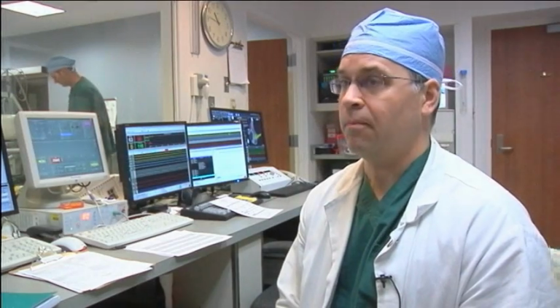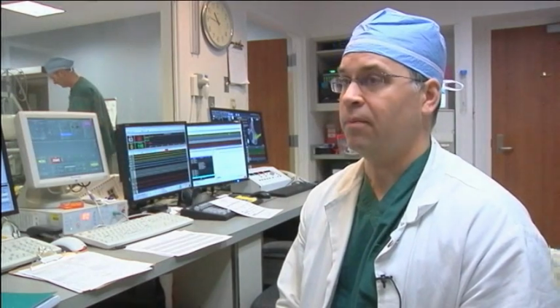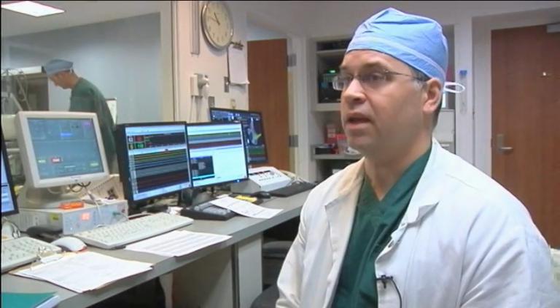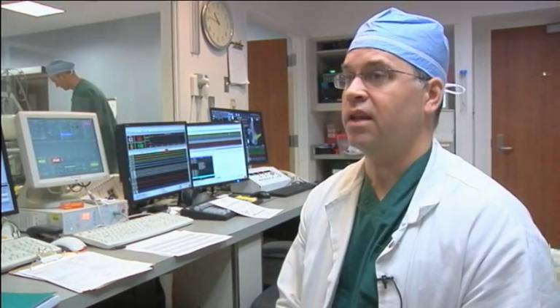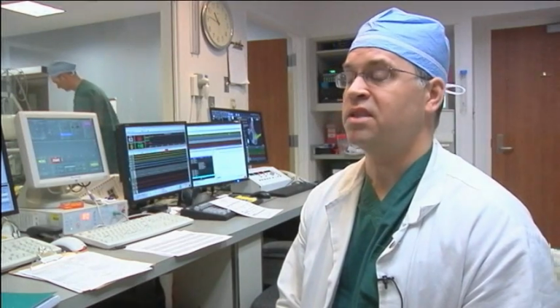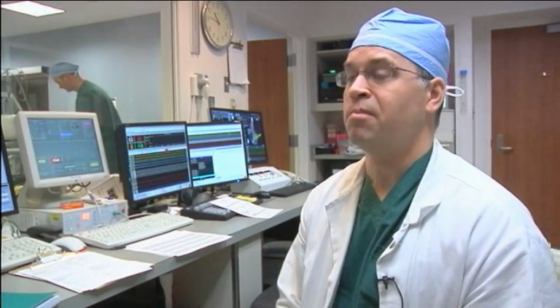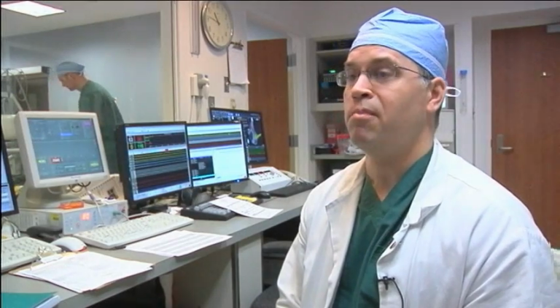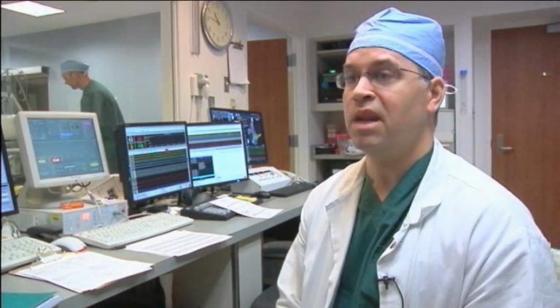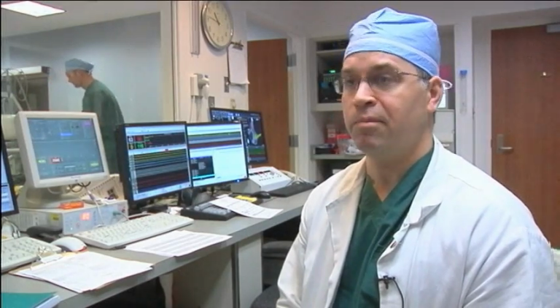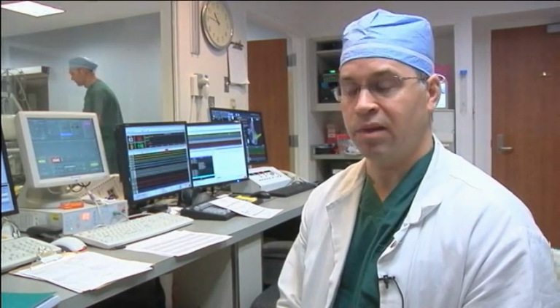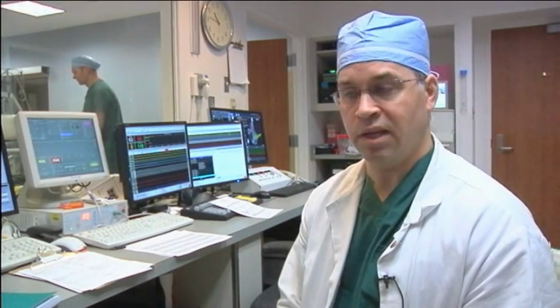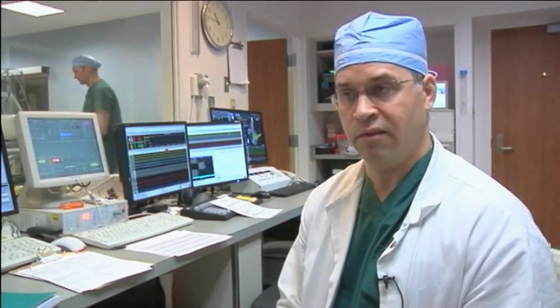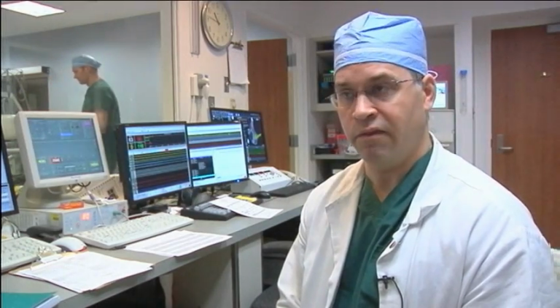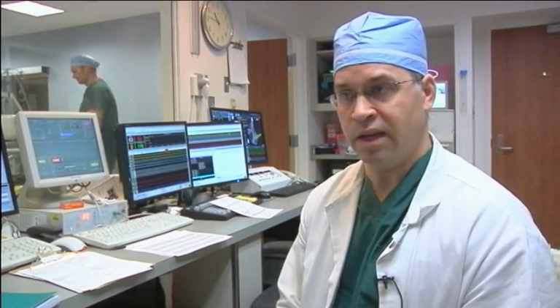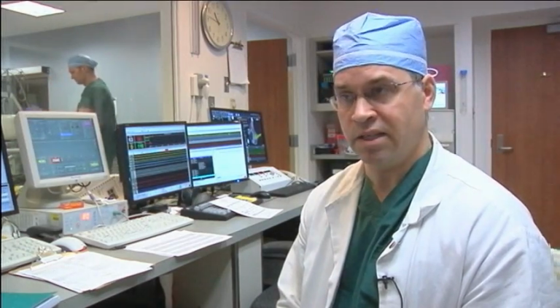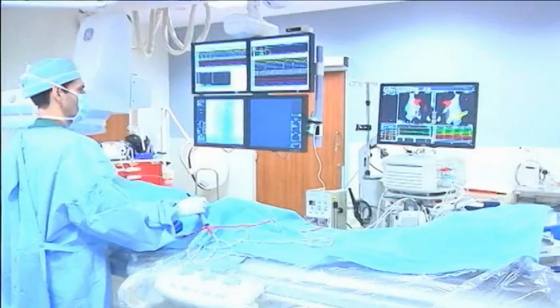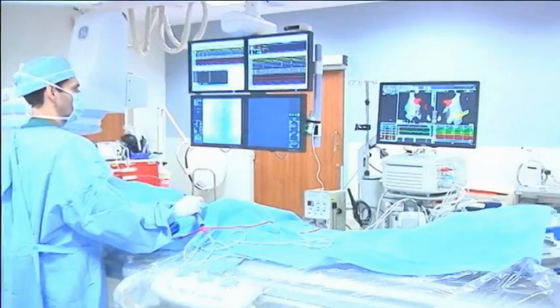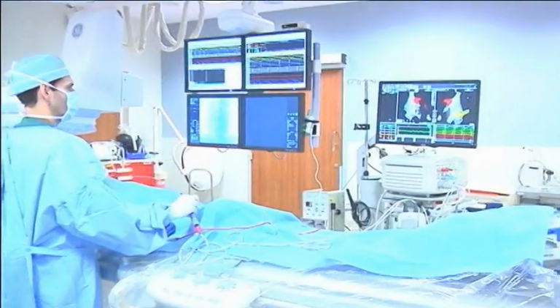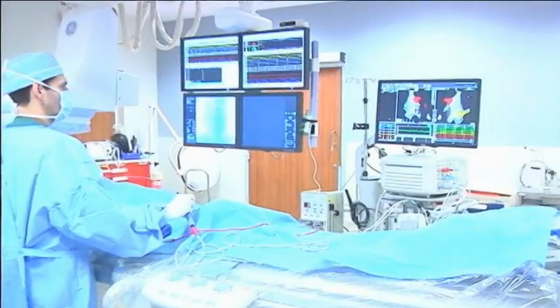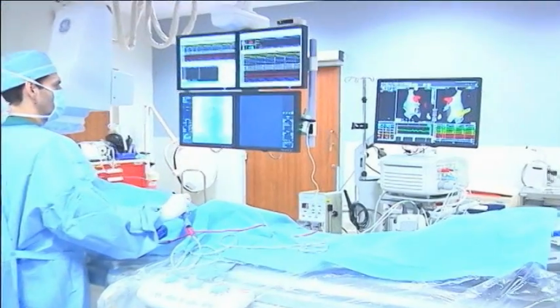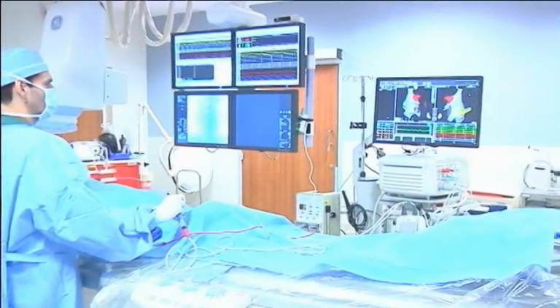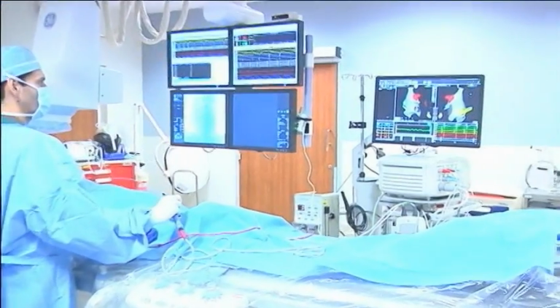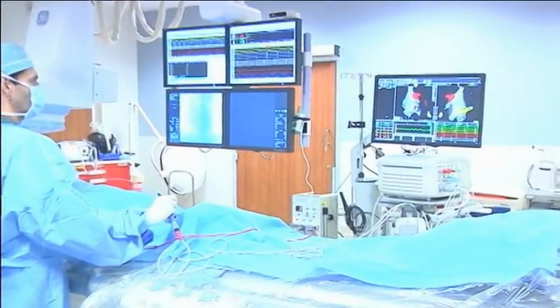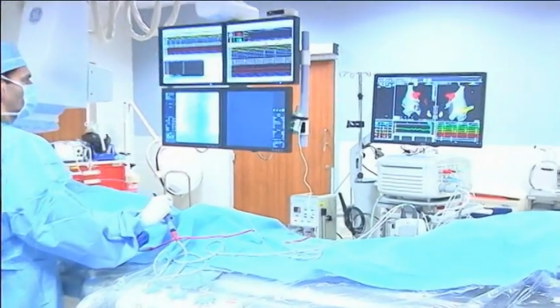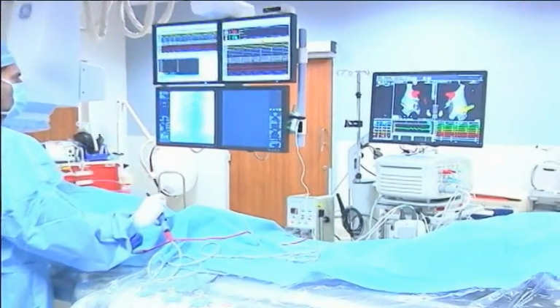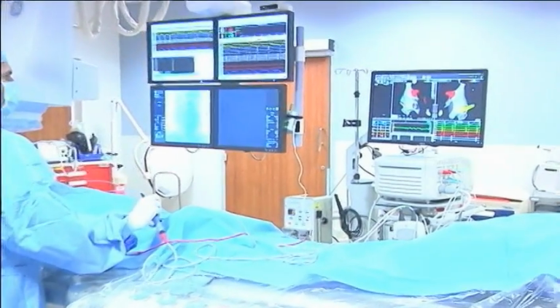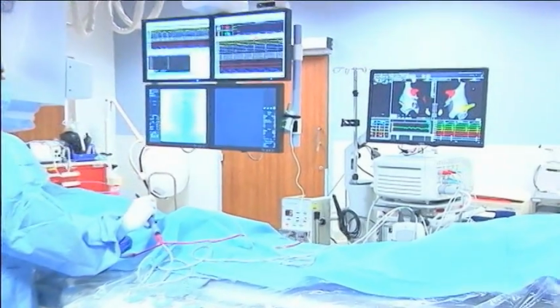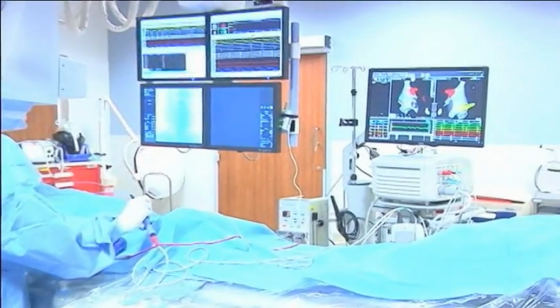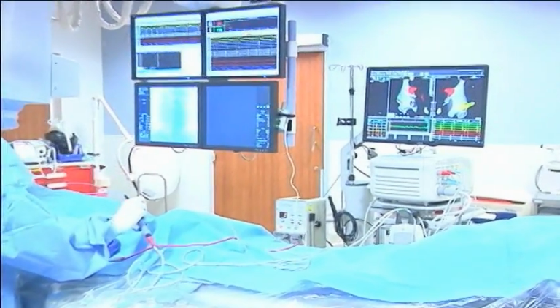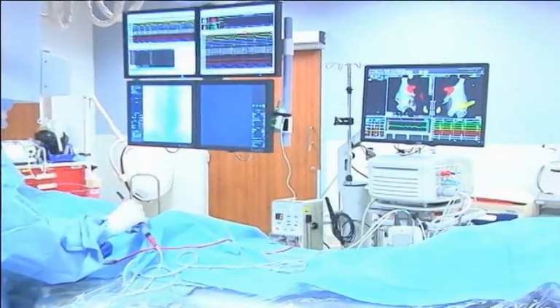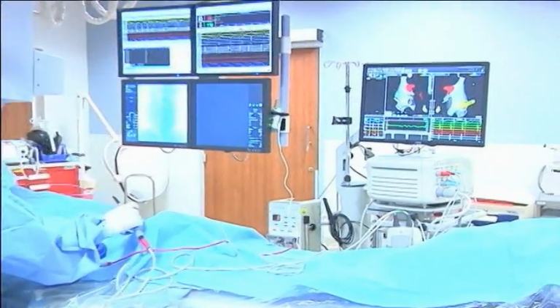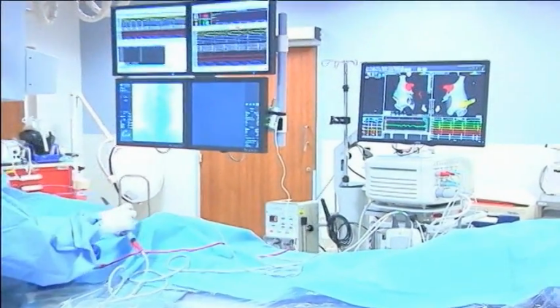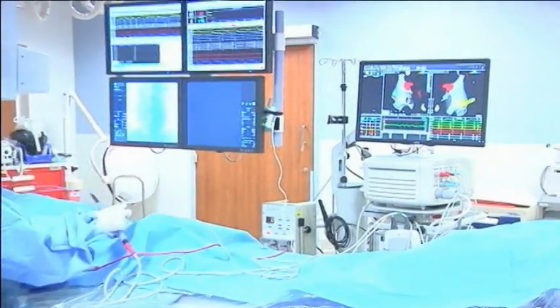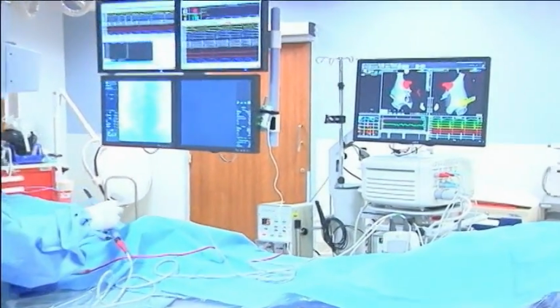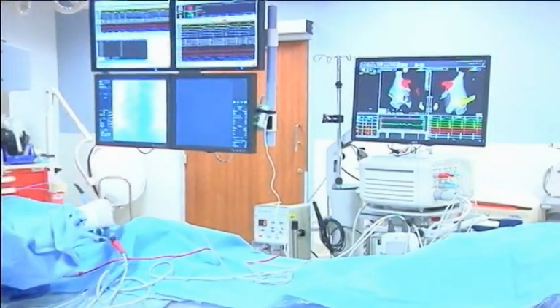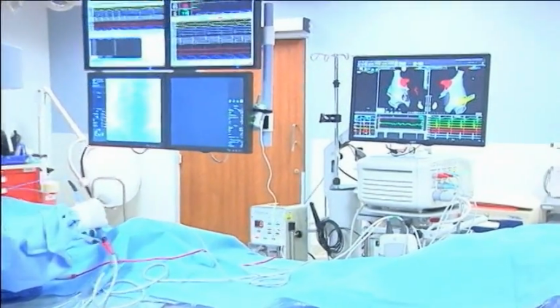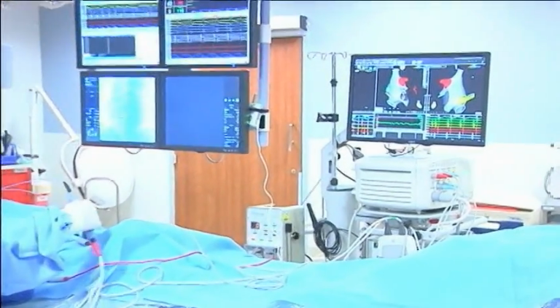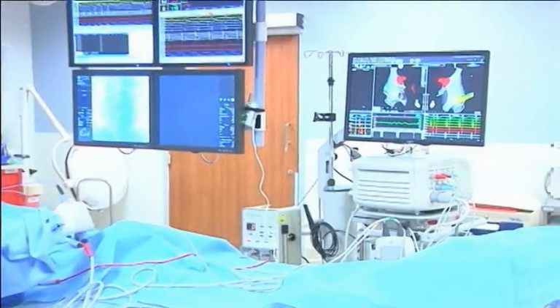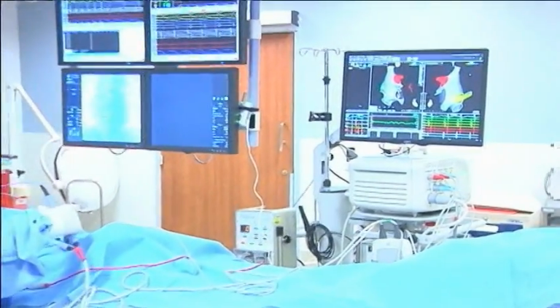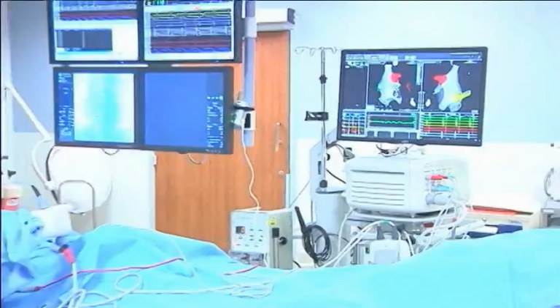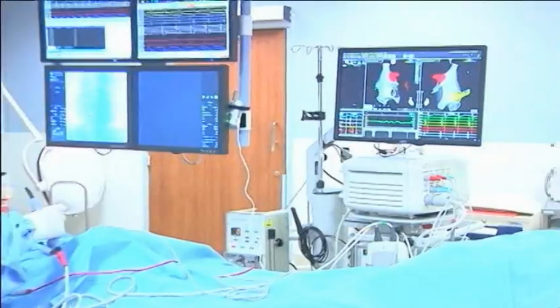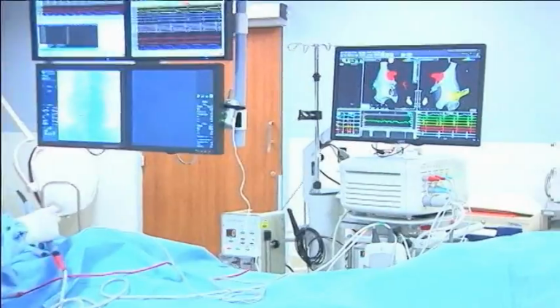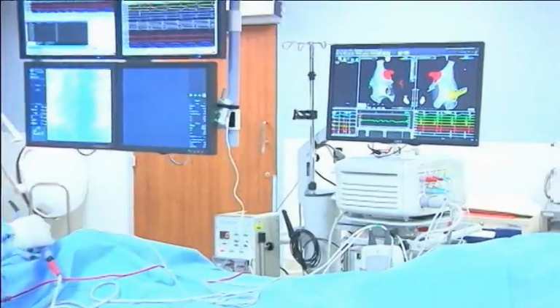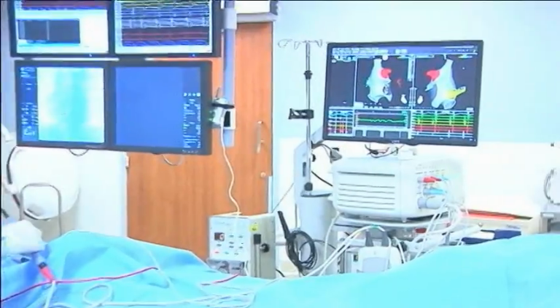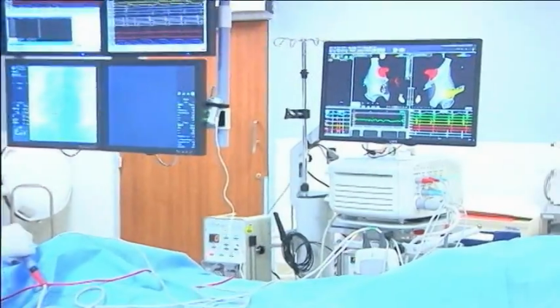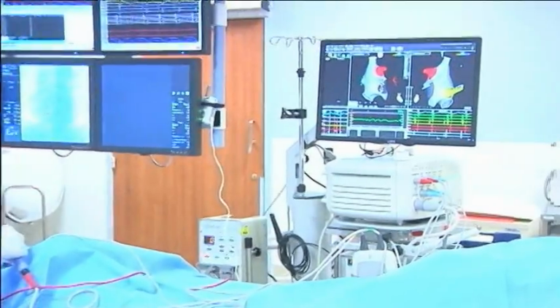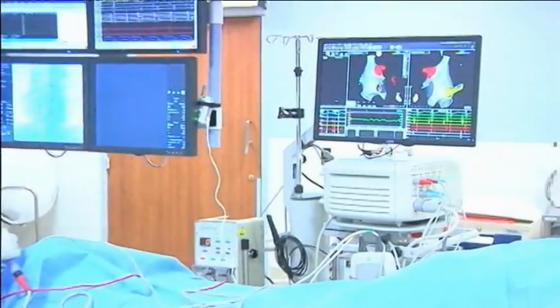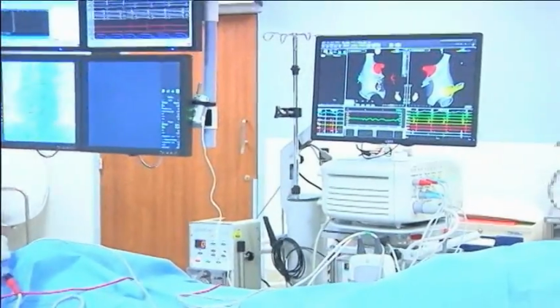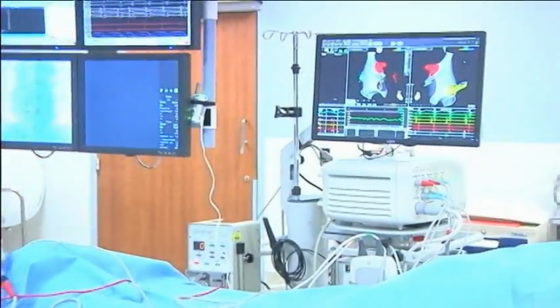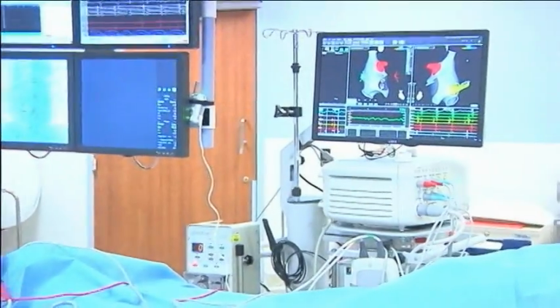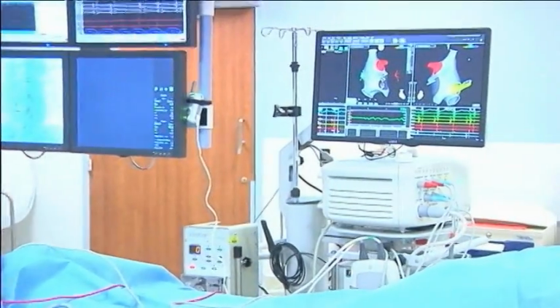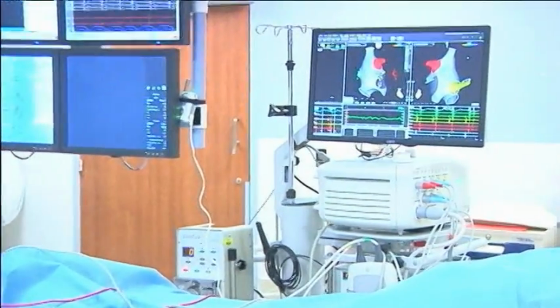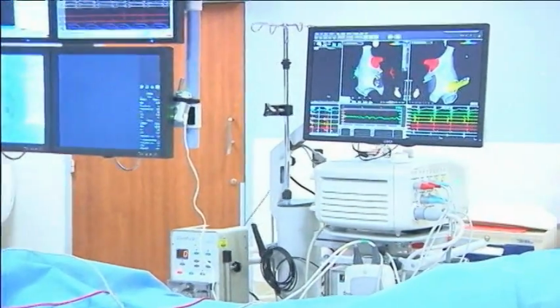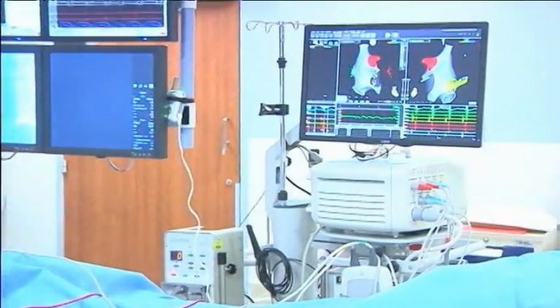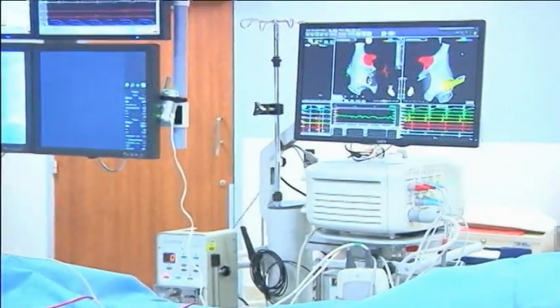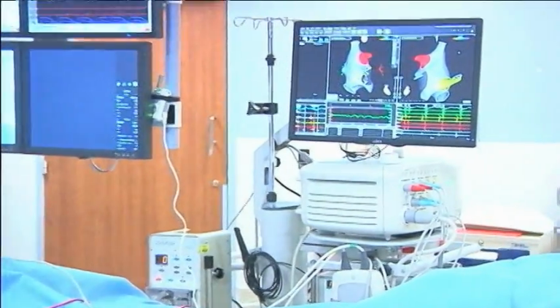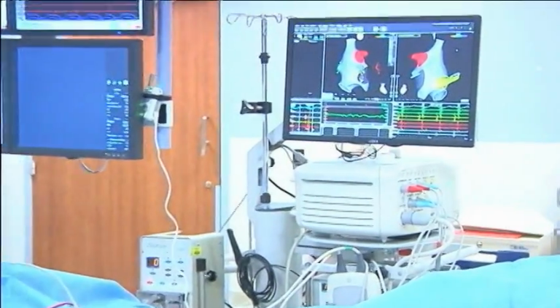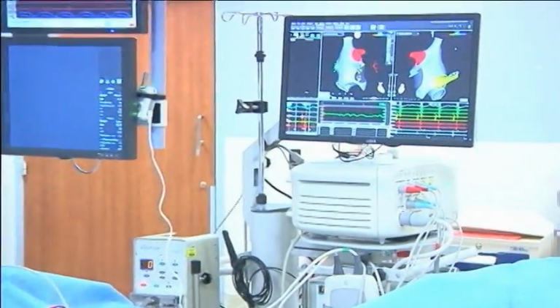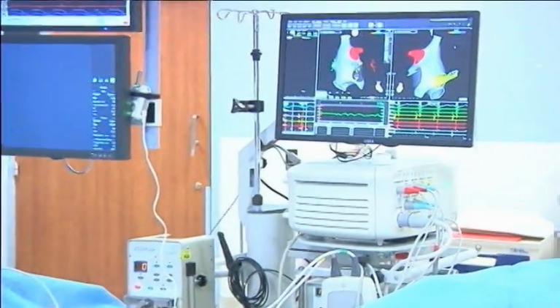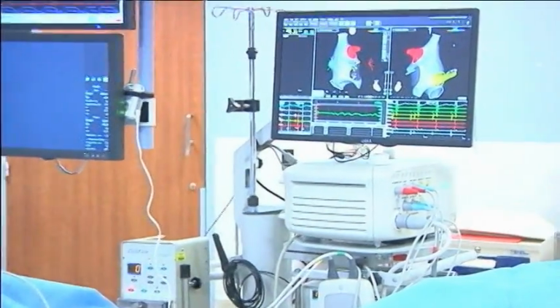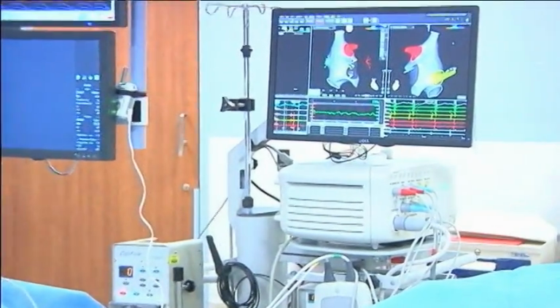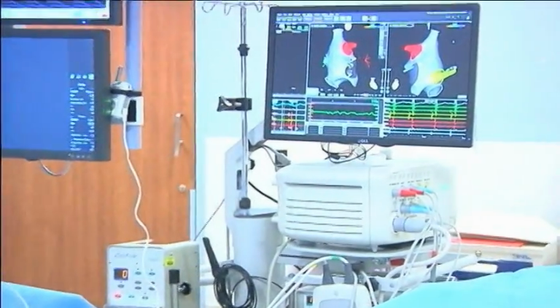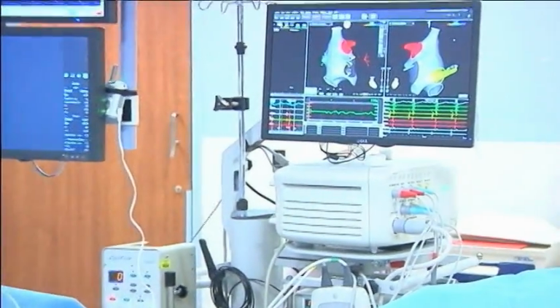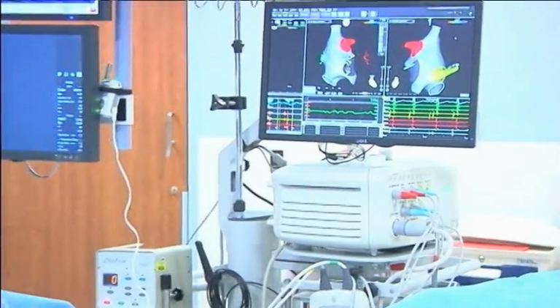It is an invasive procedure in that we're putting catheters into the heart, but minimally invasive in that recovery times are very short. In Richland, Tracy Dial, NBC Right Now.